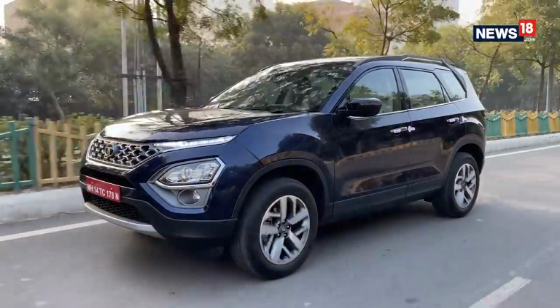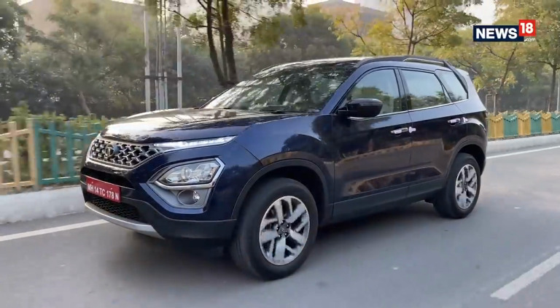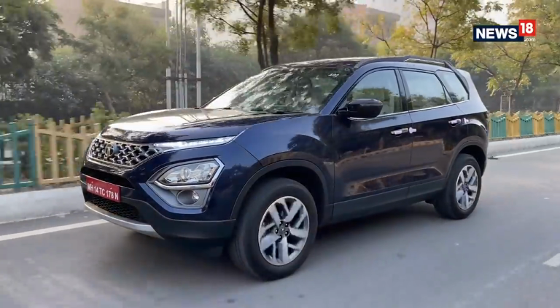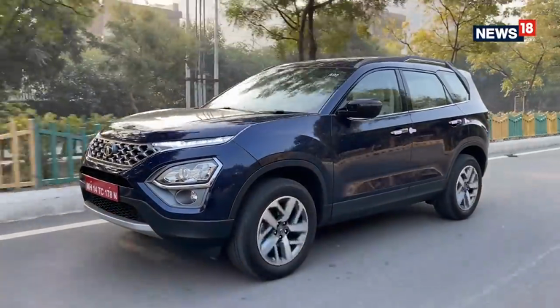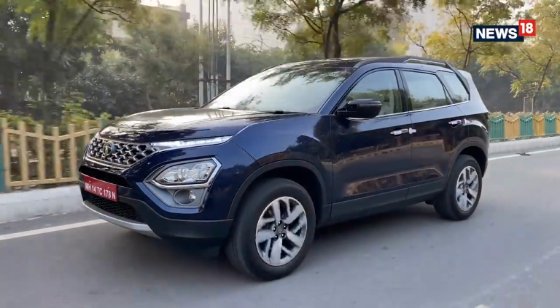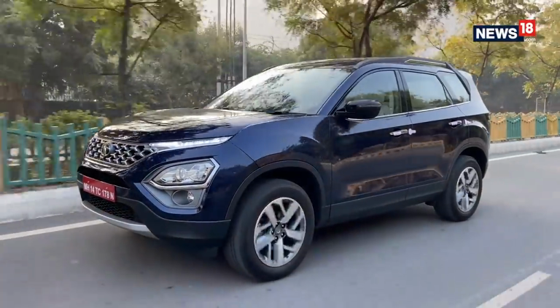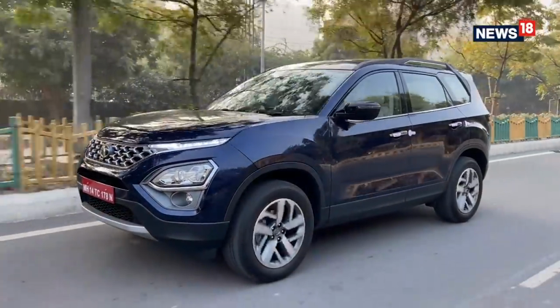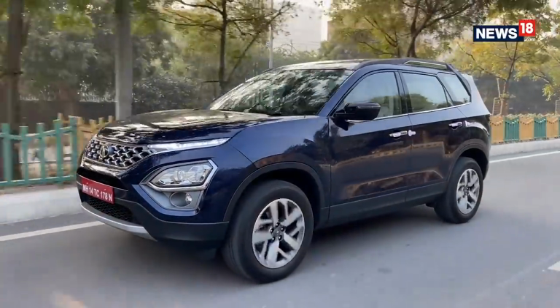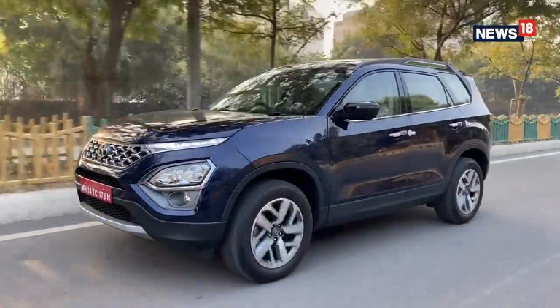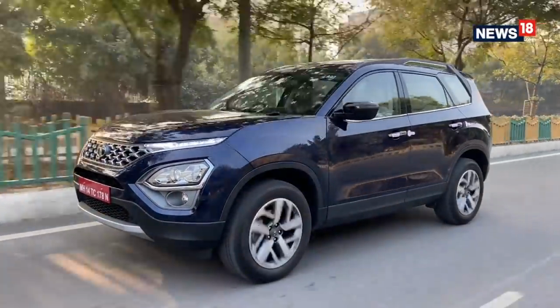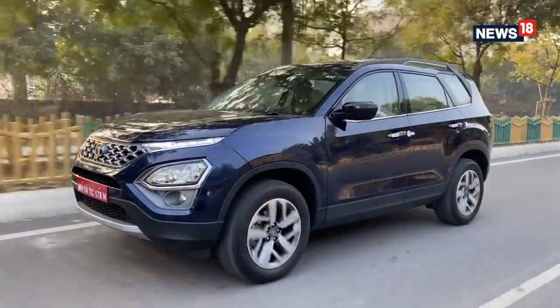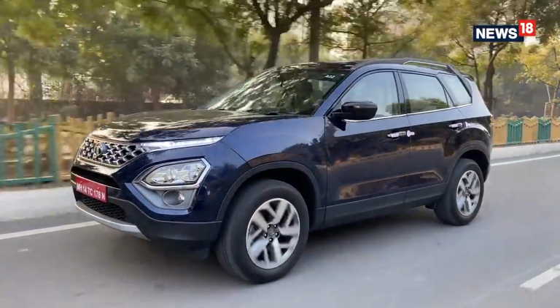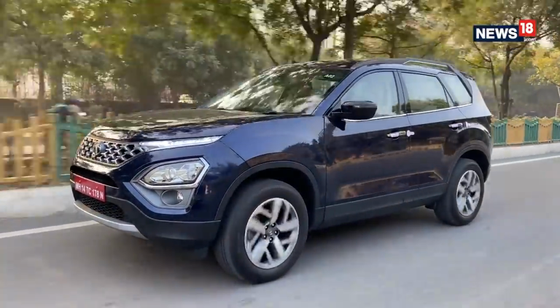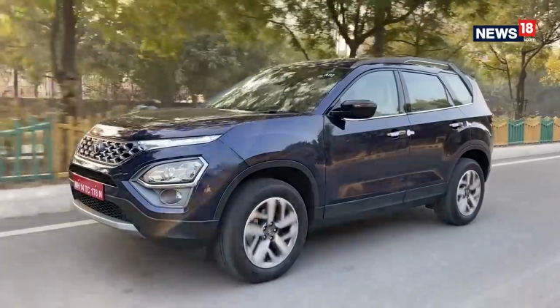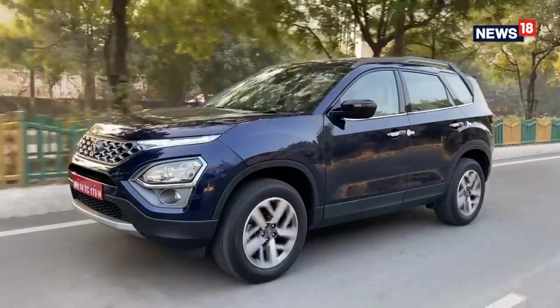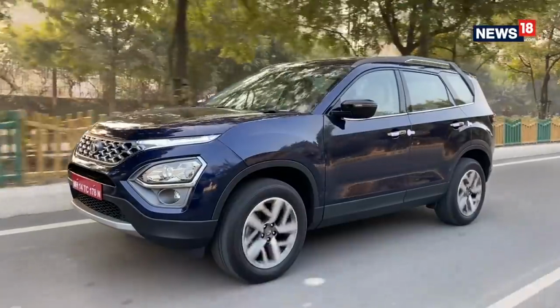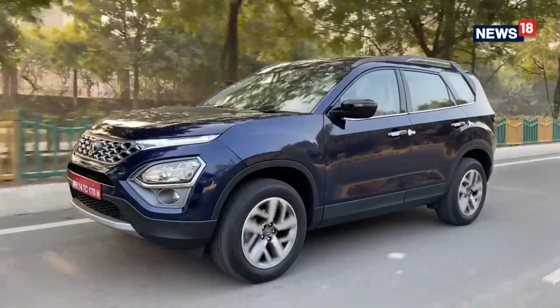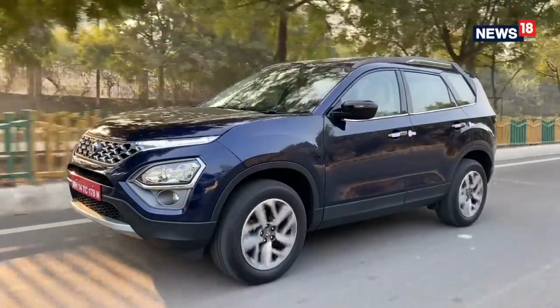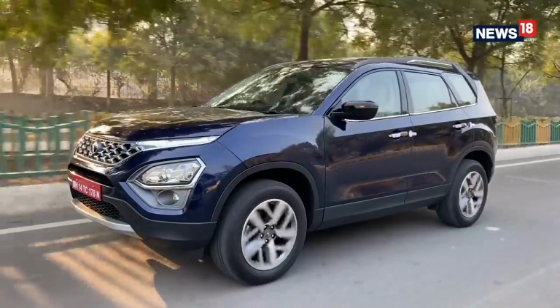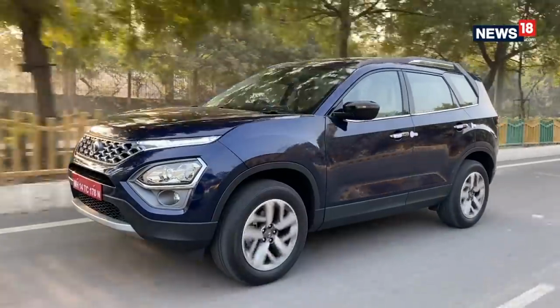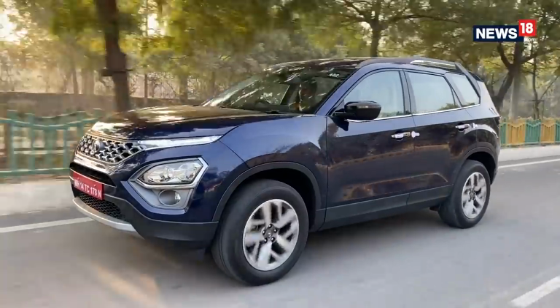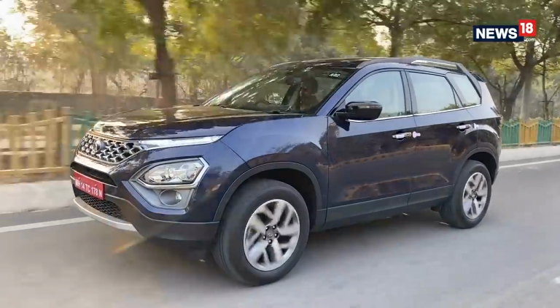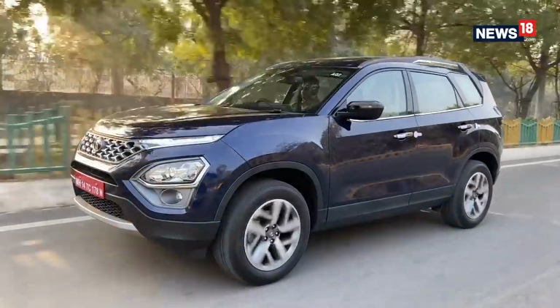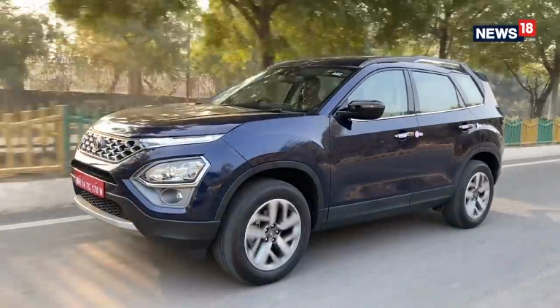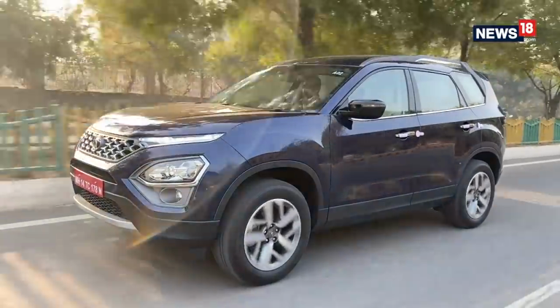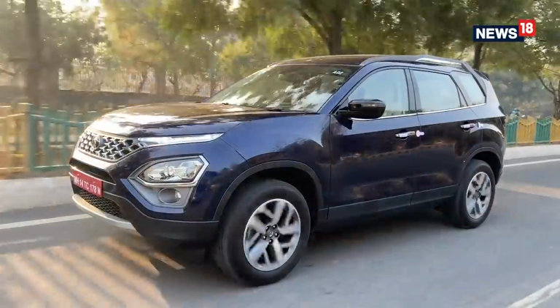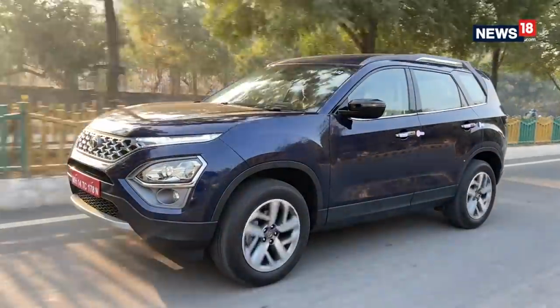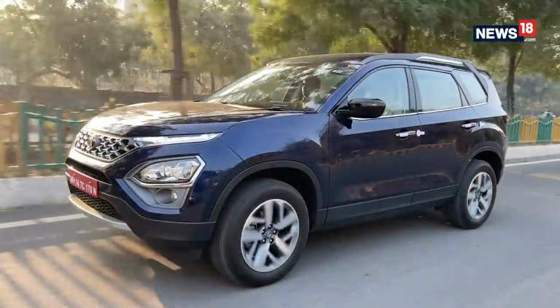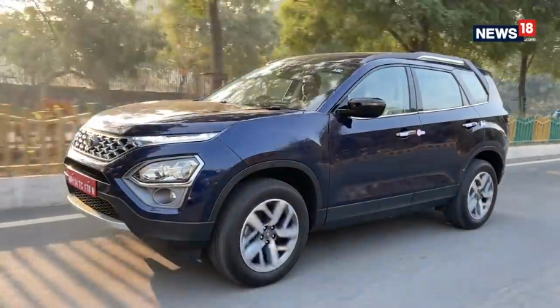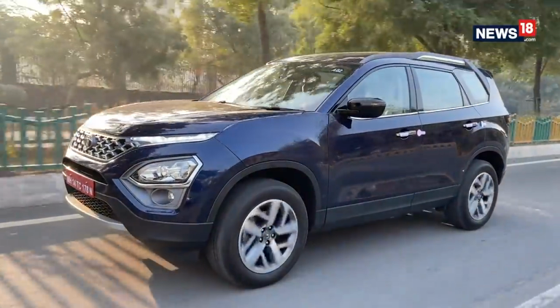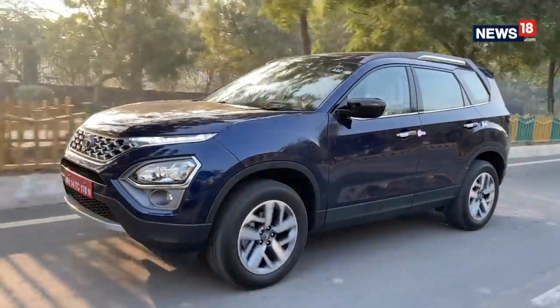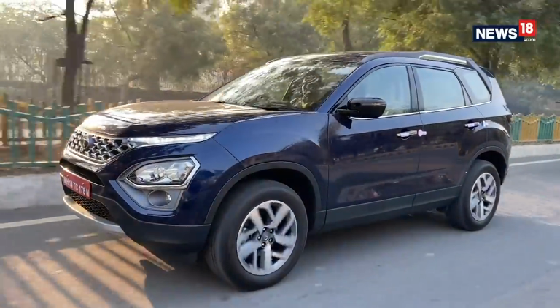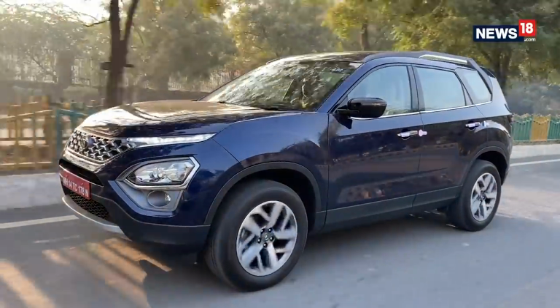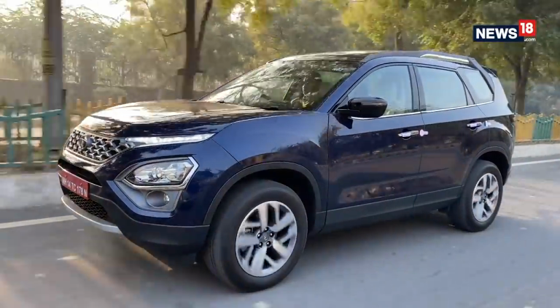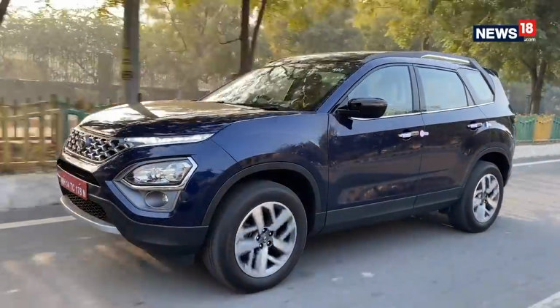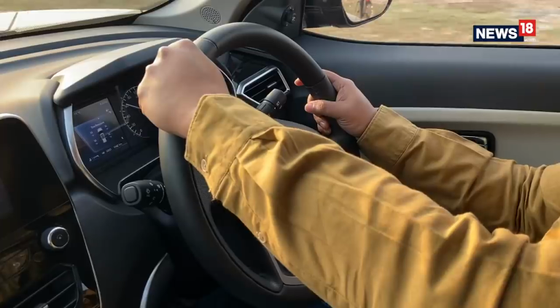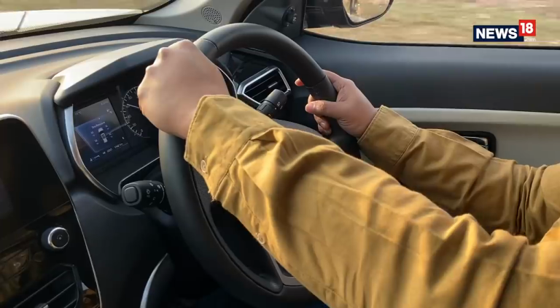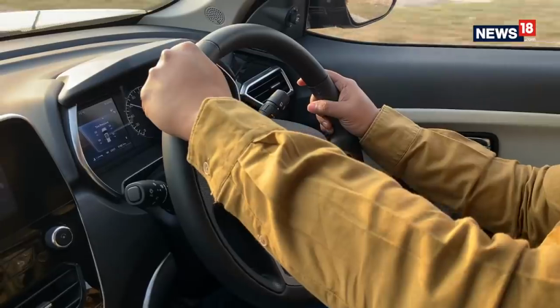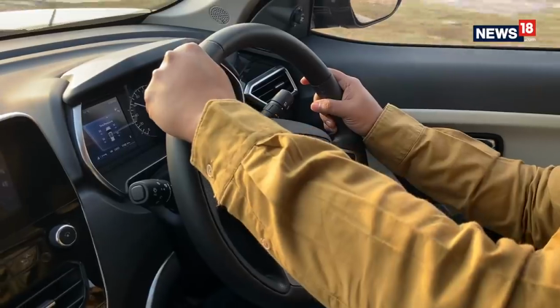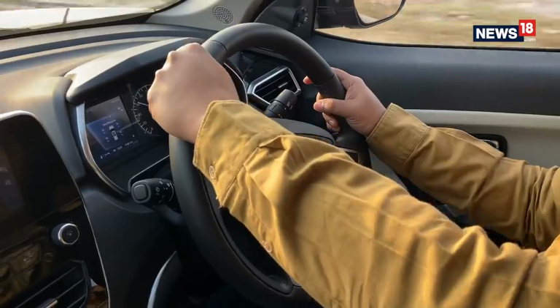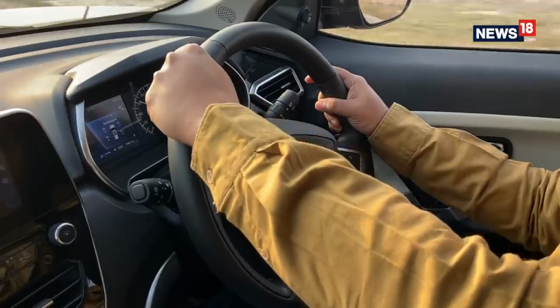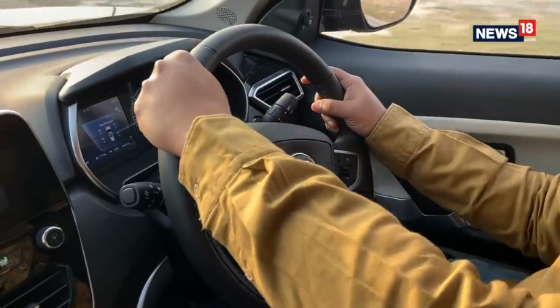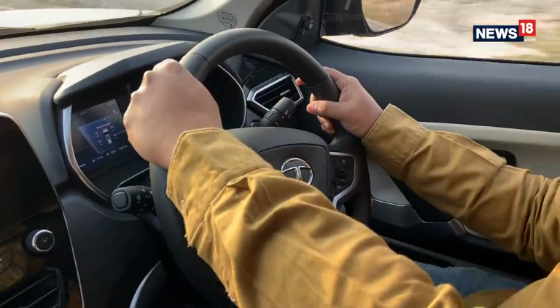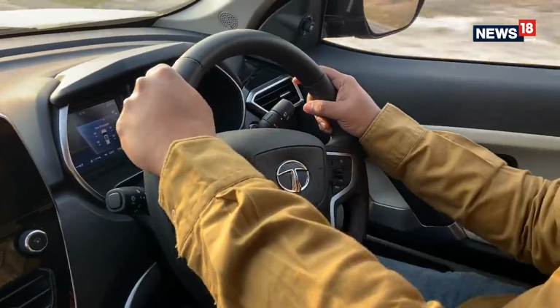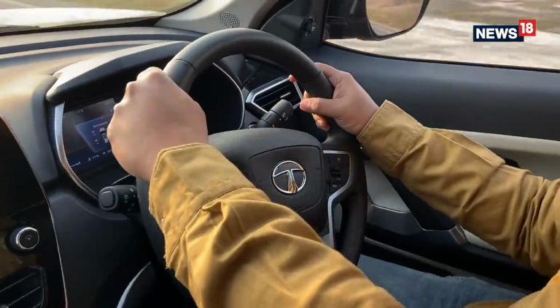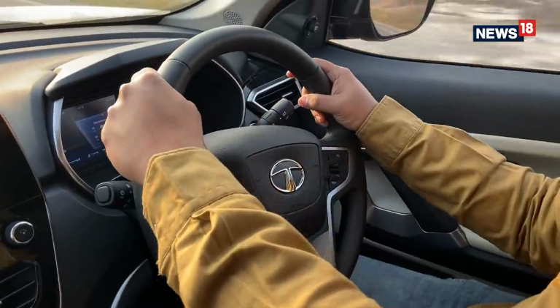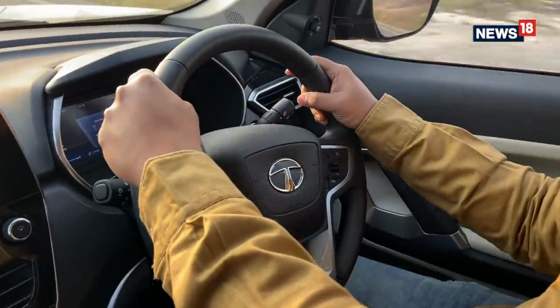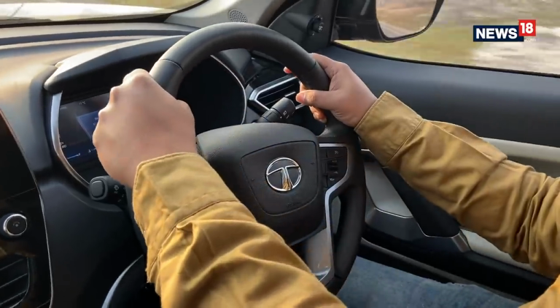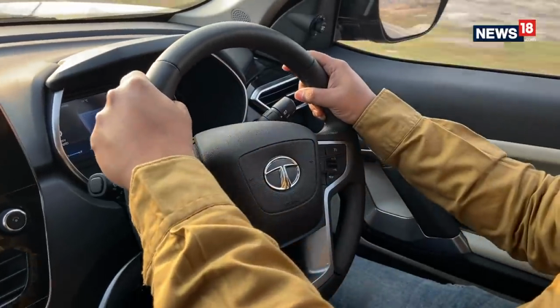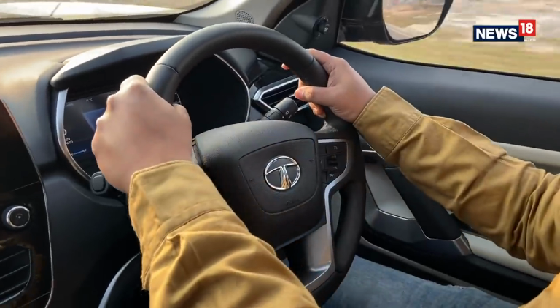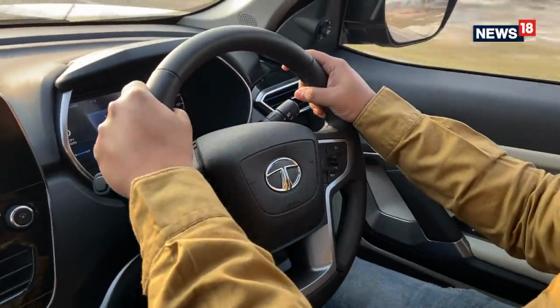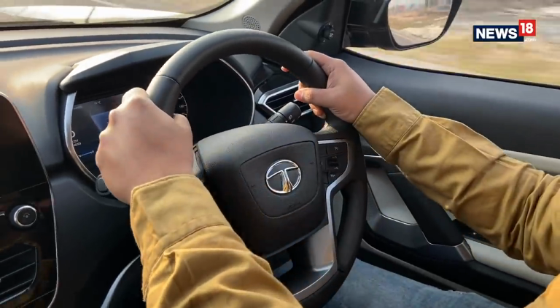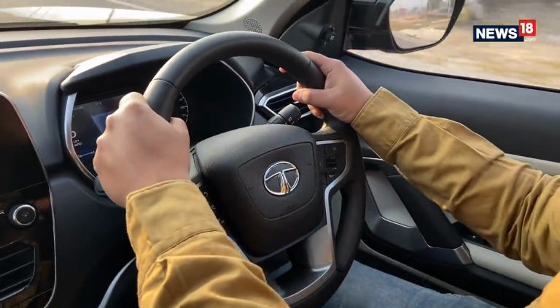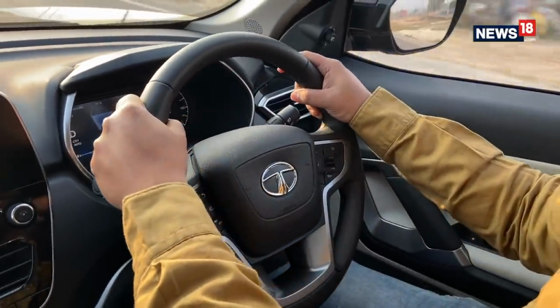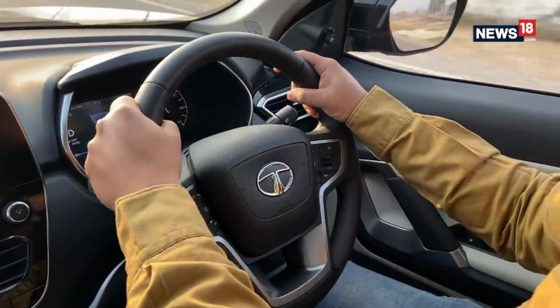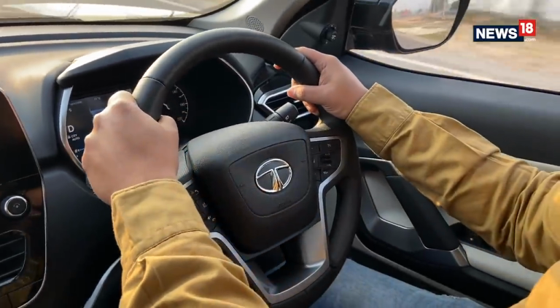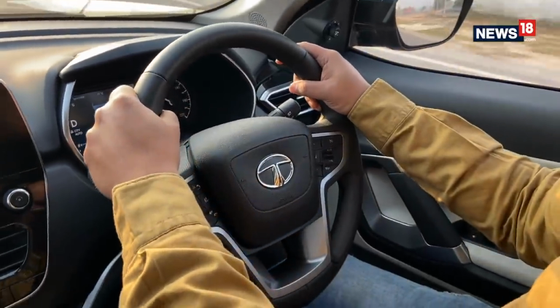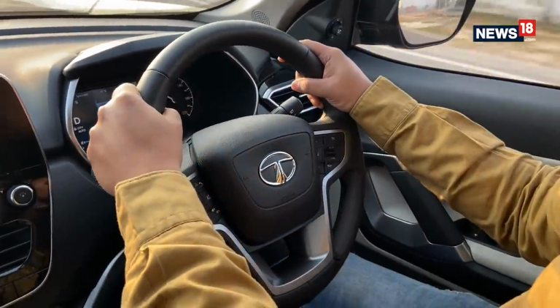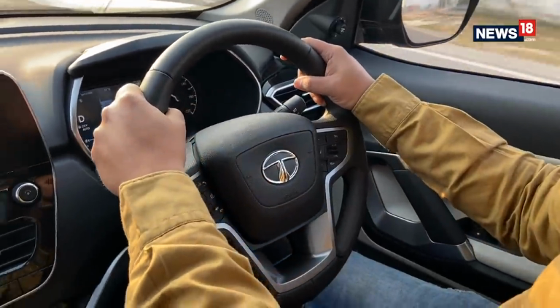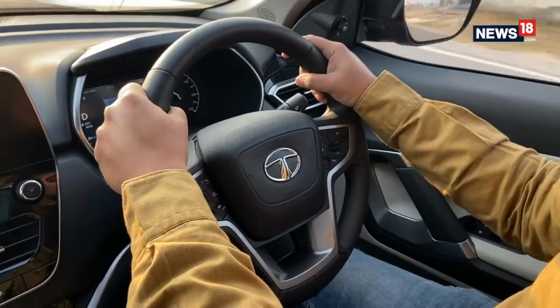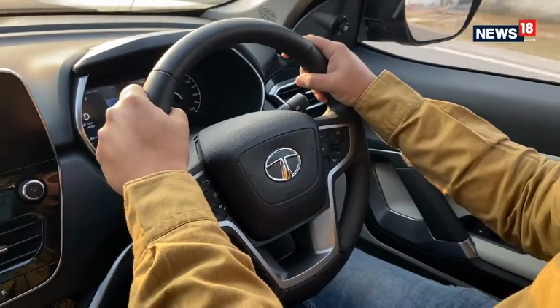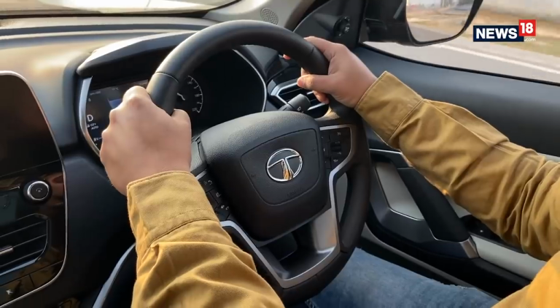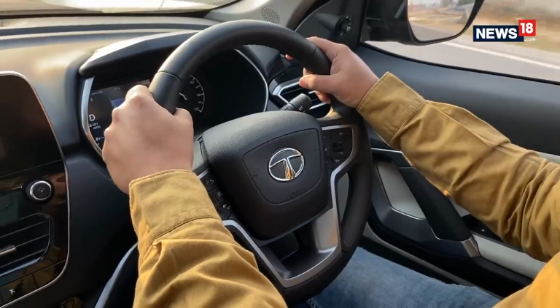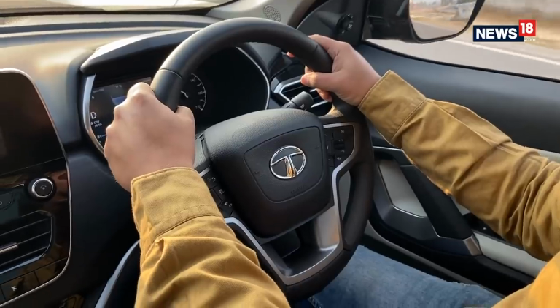The steering was too light for my liking and I felt Tata made the steering extra light to give the Safari a more city-friendly approach. It tends to oversteer sometimes, though otherwise the leather-wrapped steering feels chunky to hold.